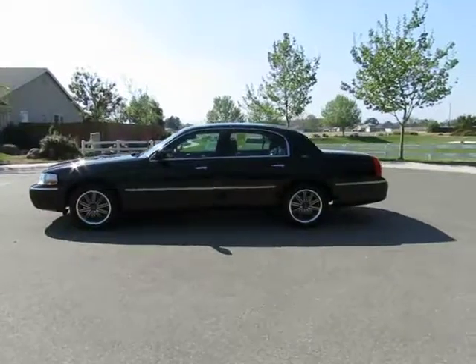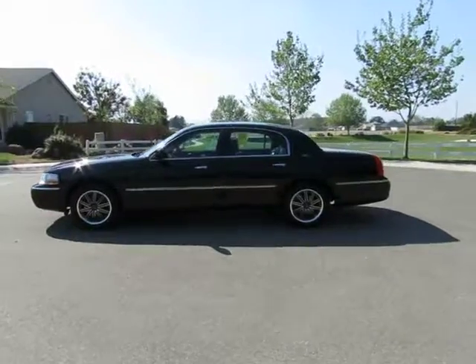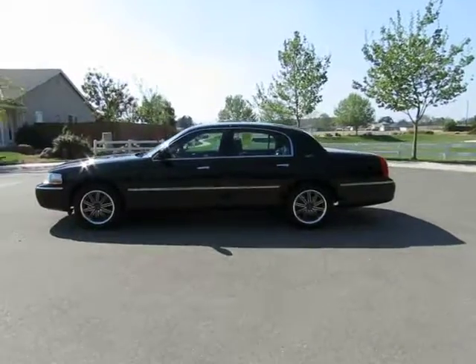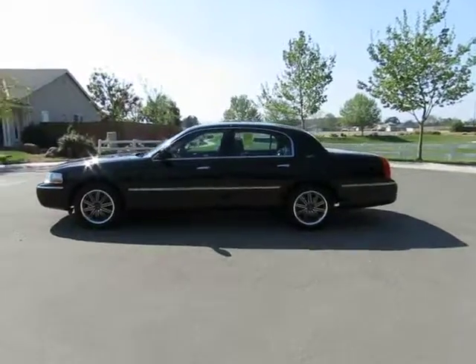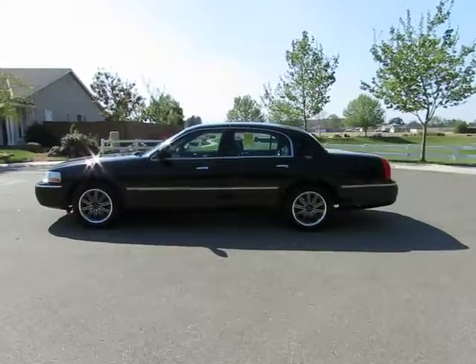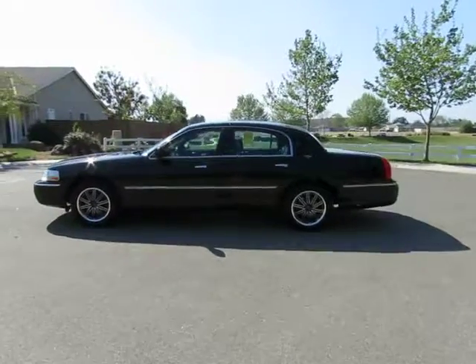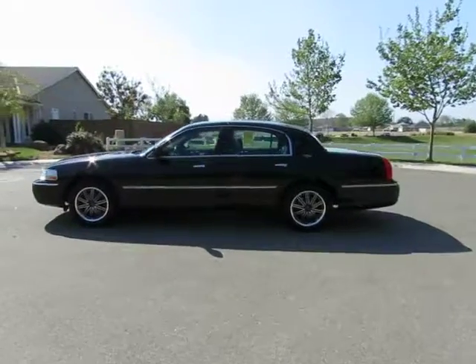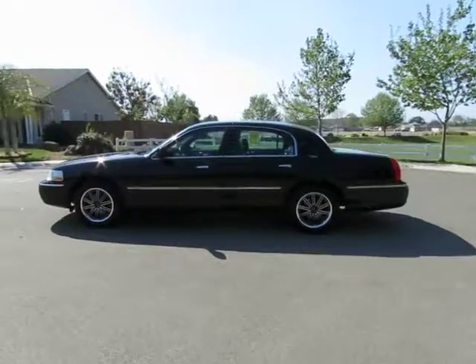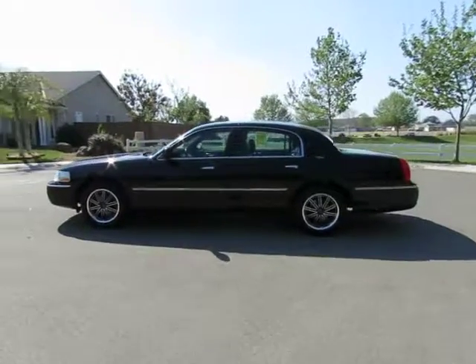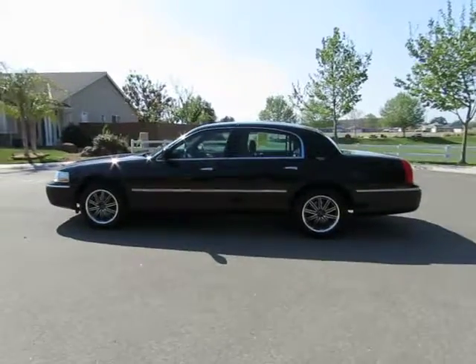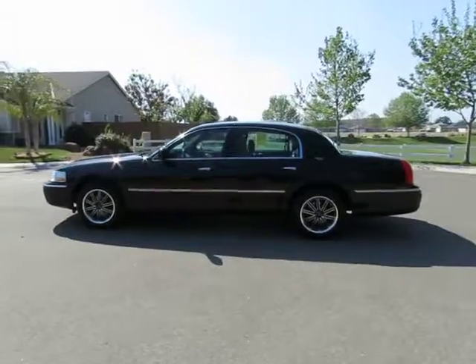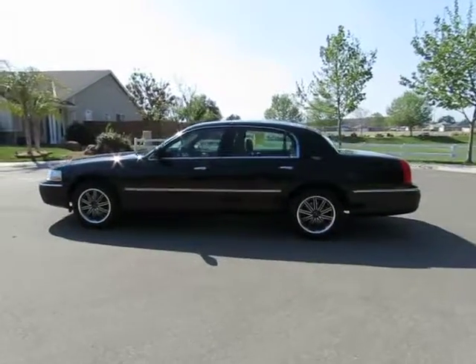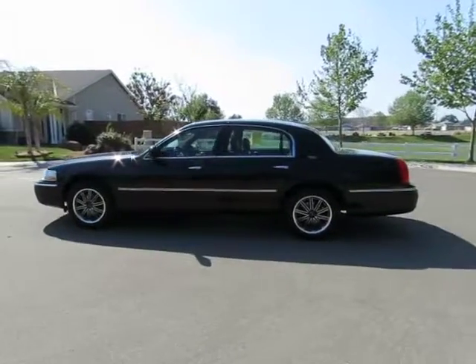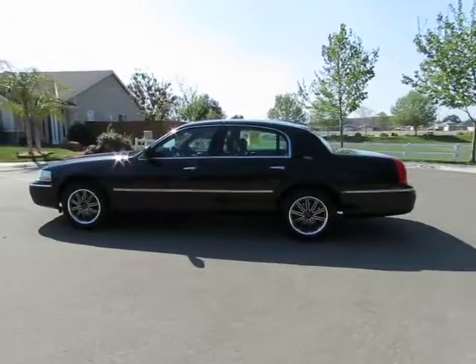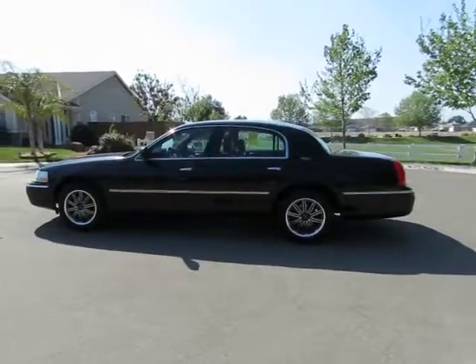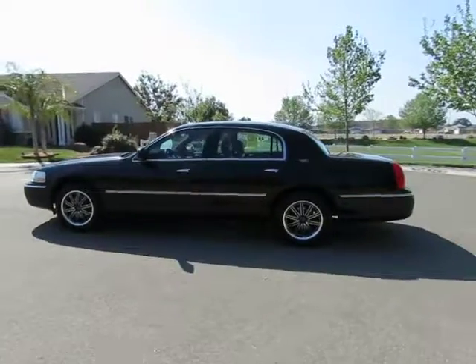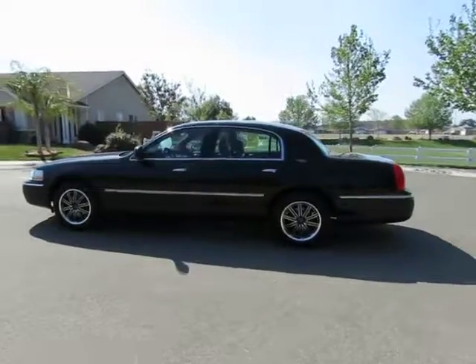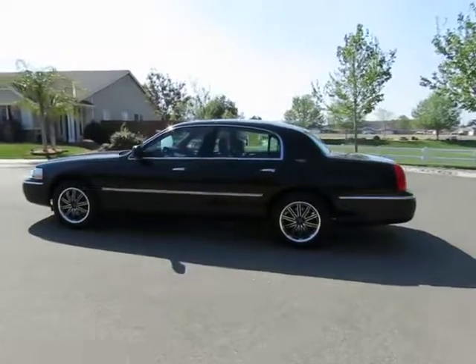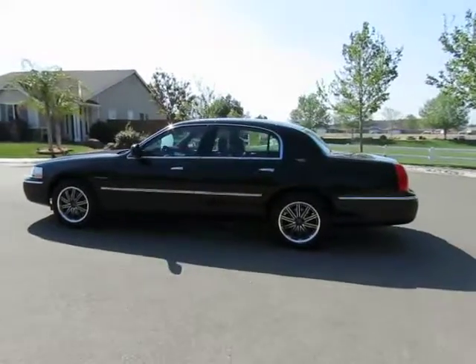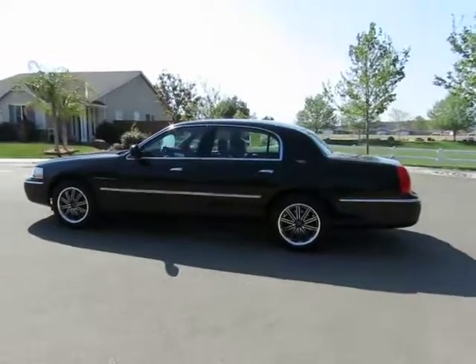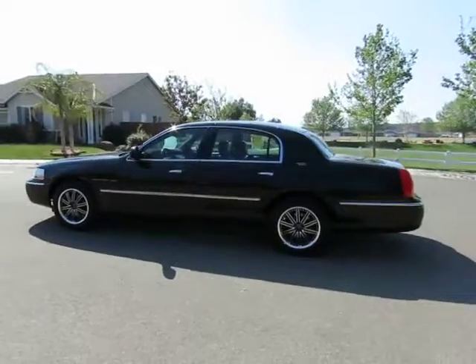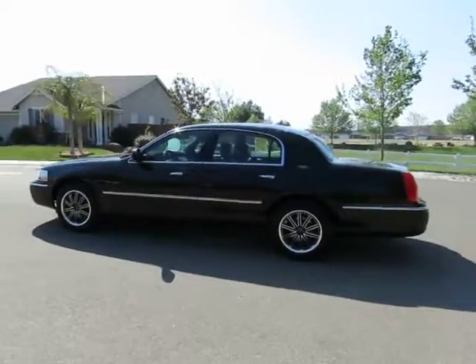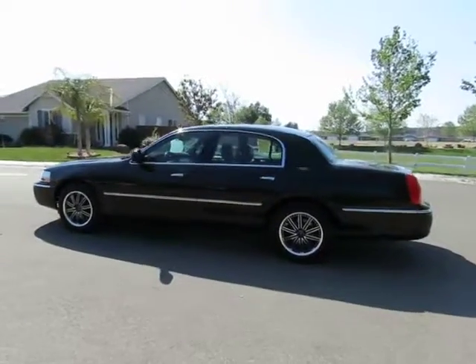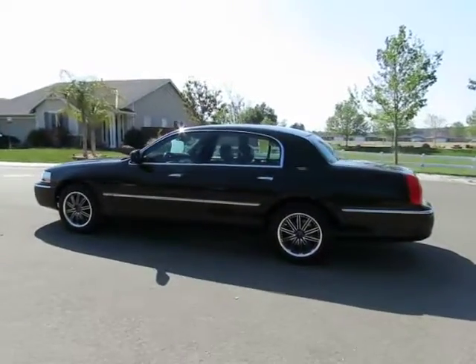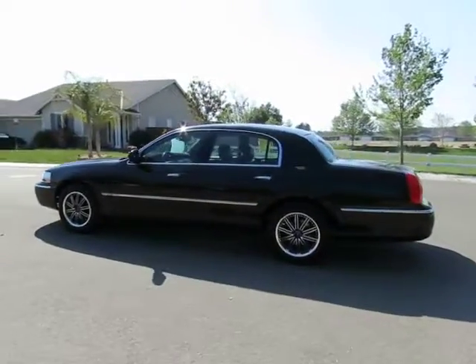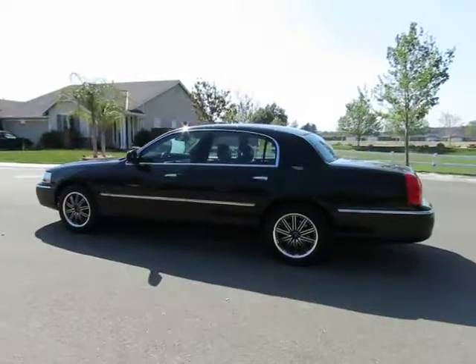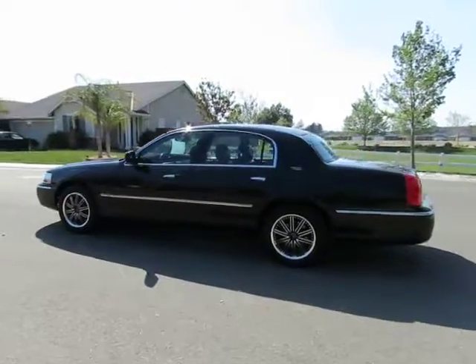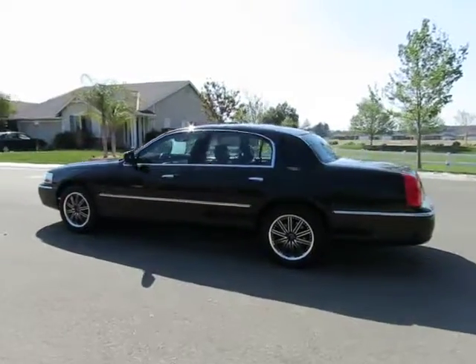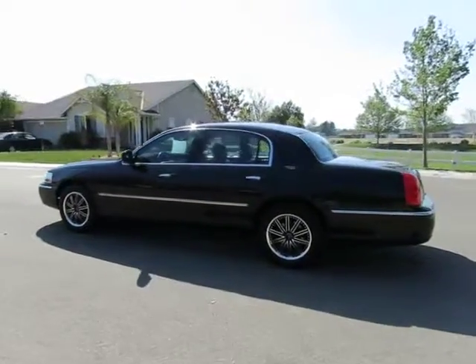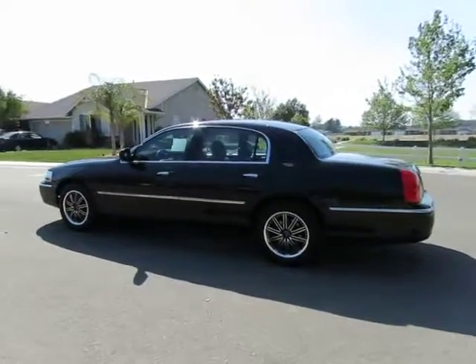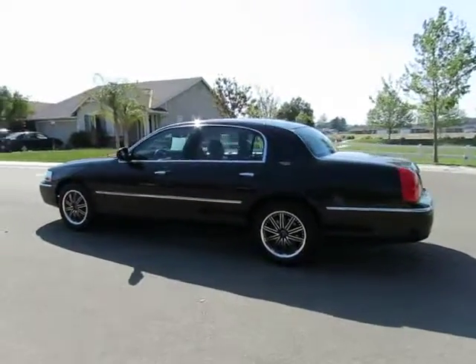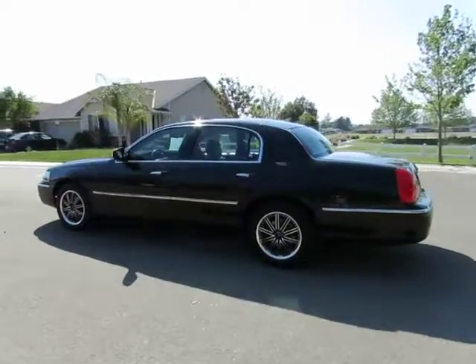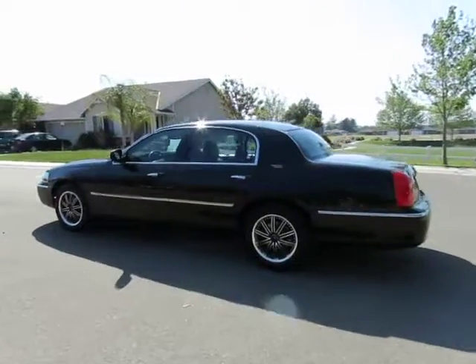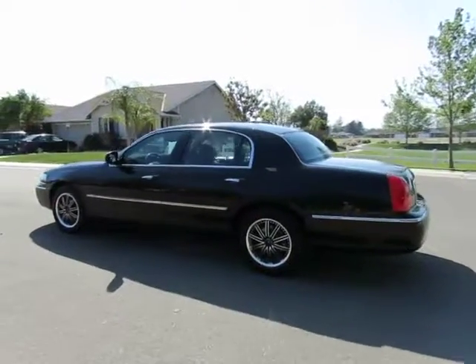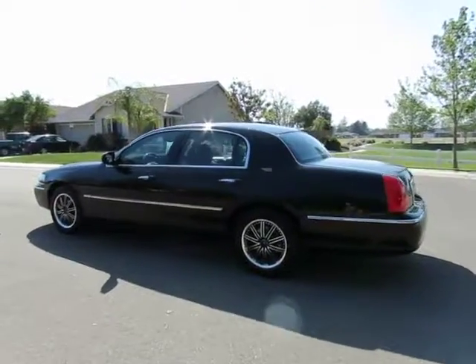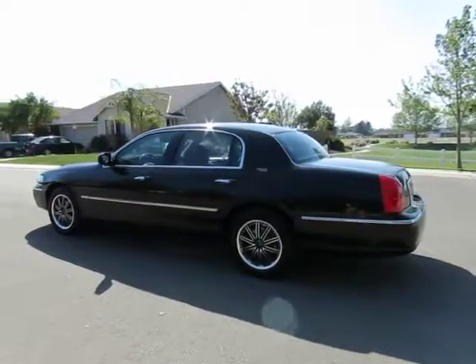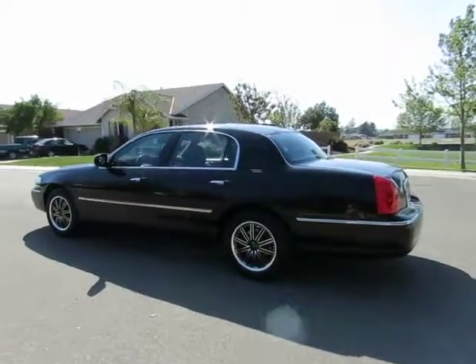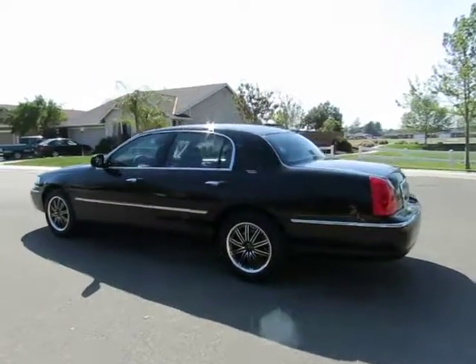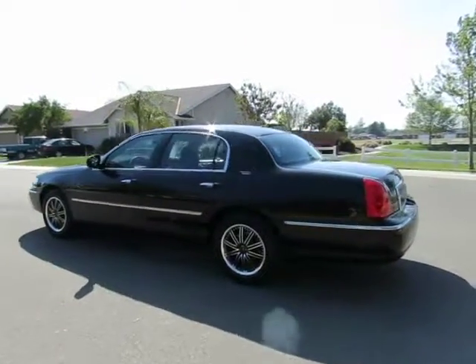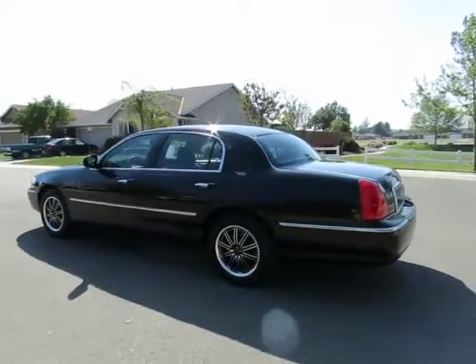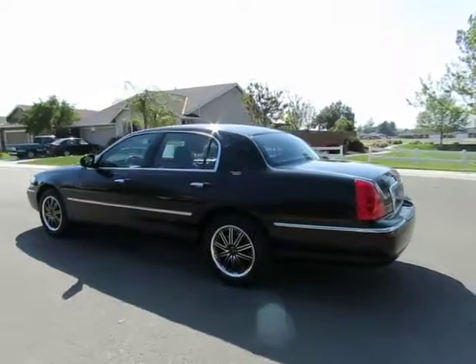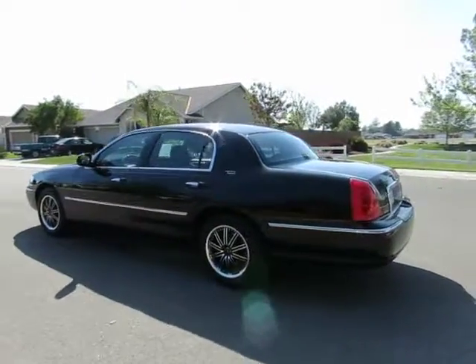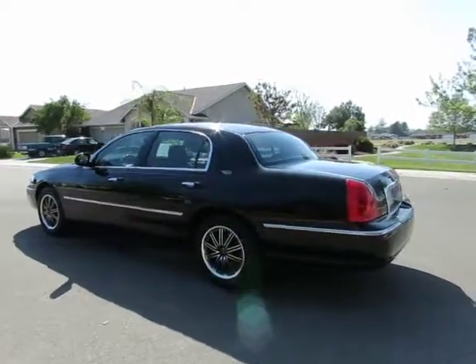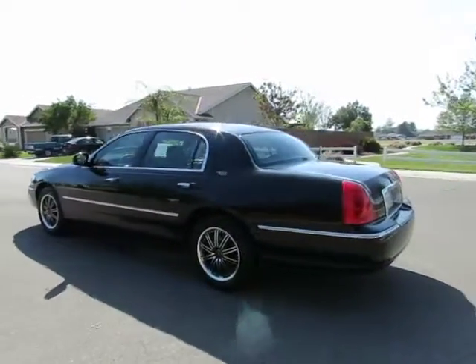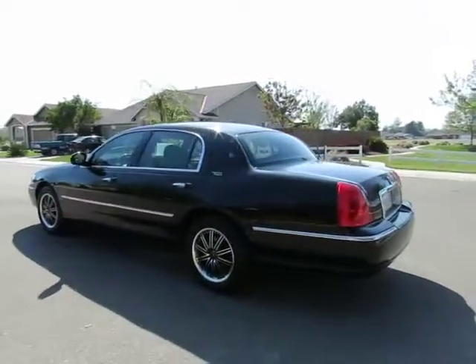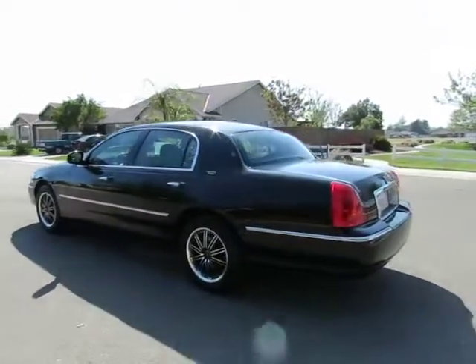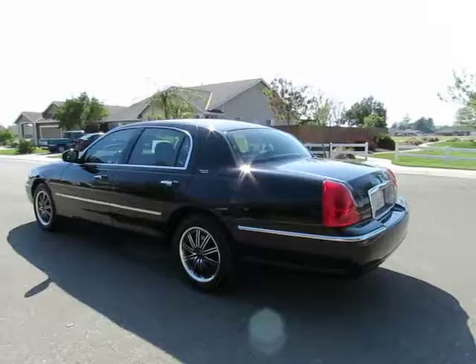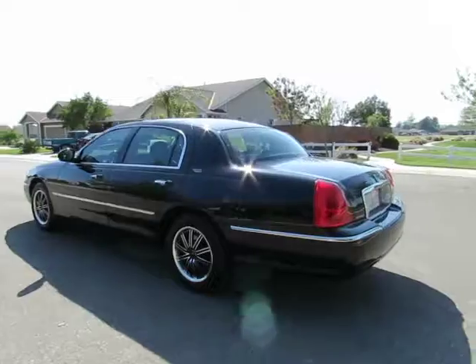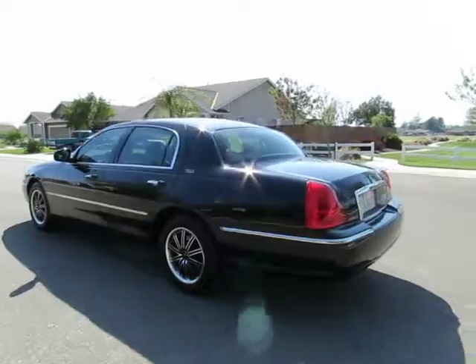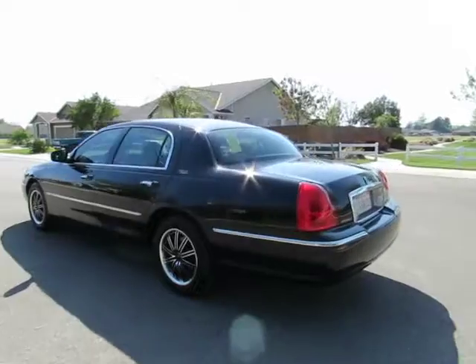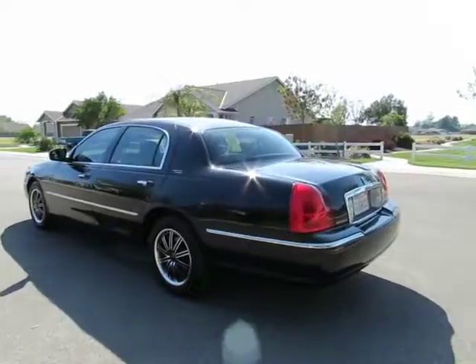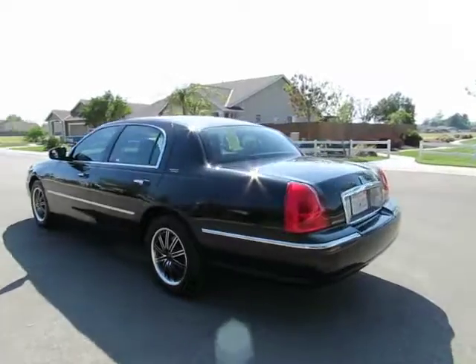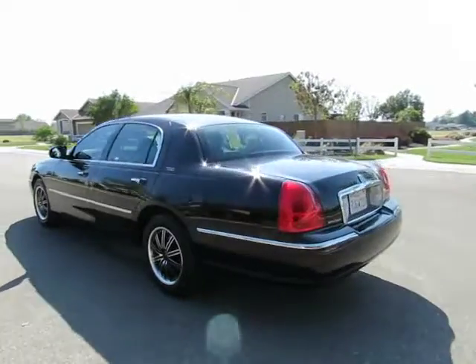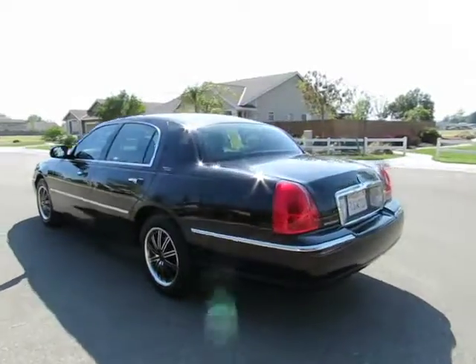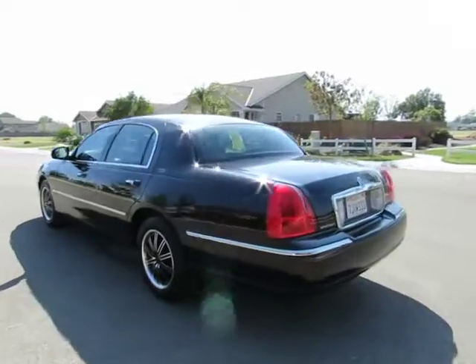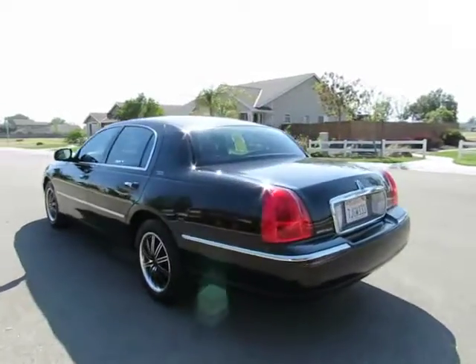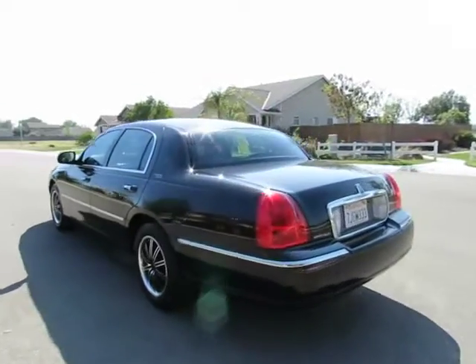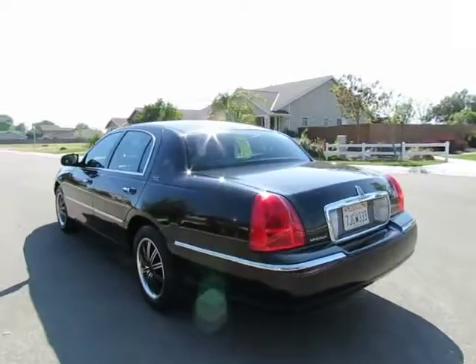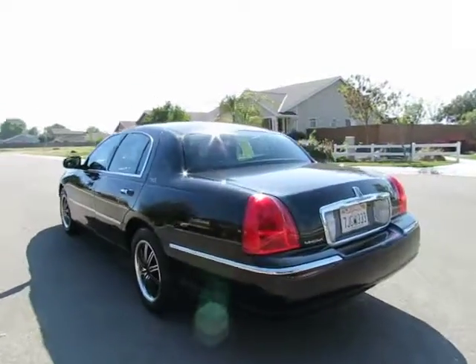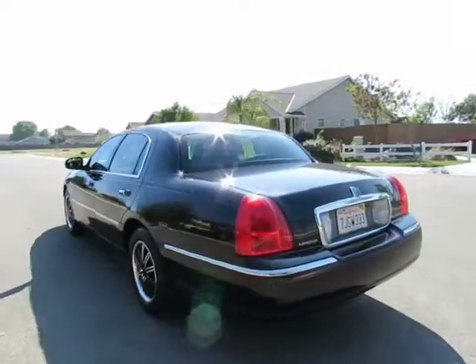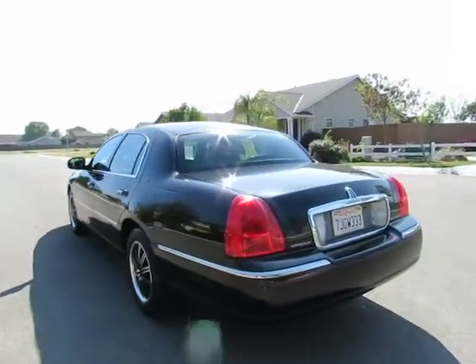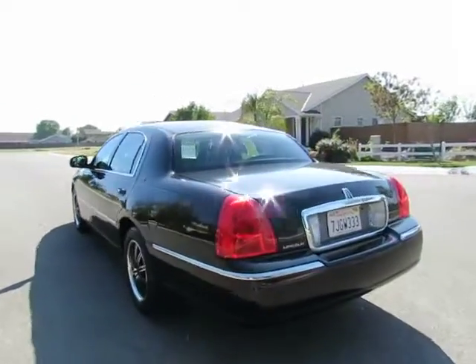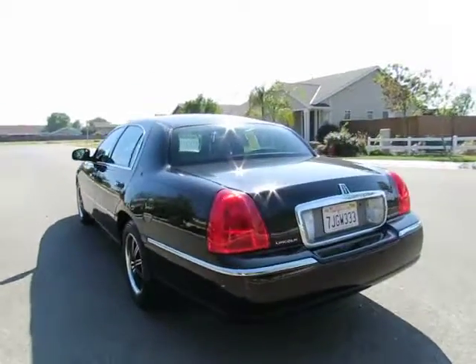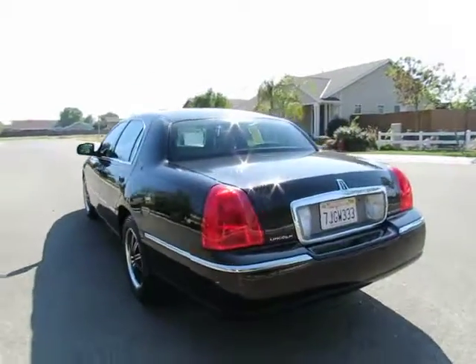Hey, this is Kimberly with R&R Sales, home of guaranteed credit approval, where we have the triple check guarantee.